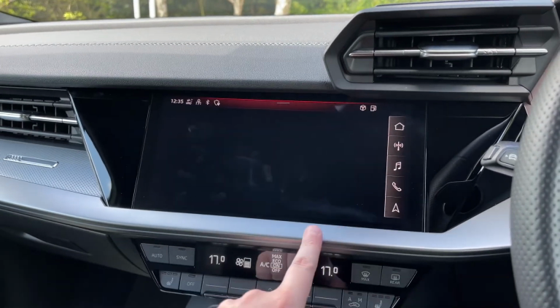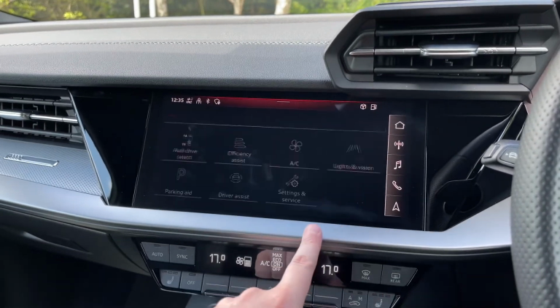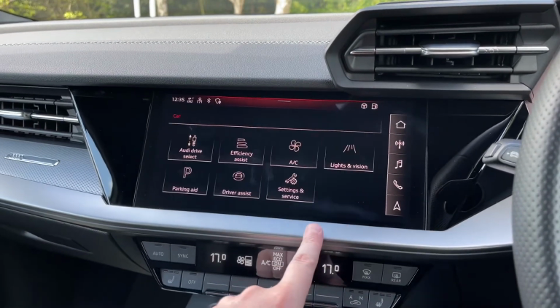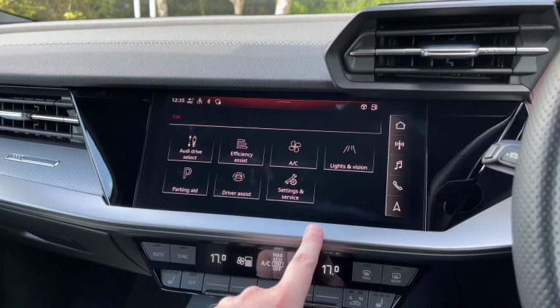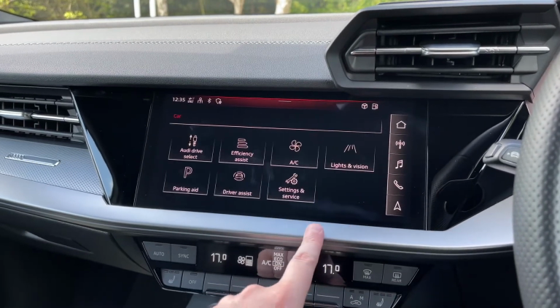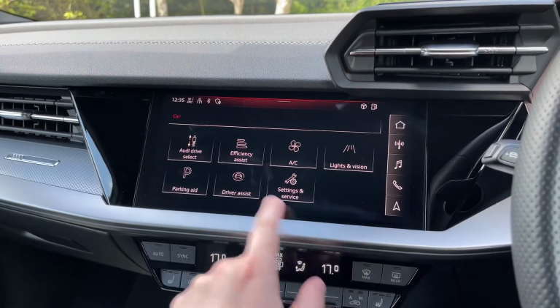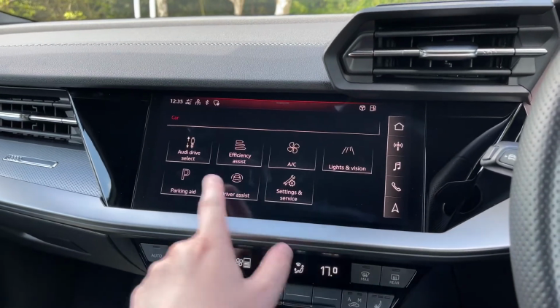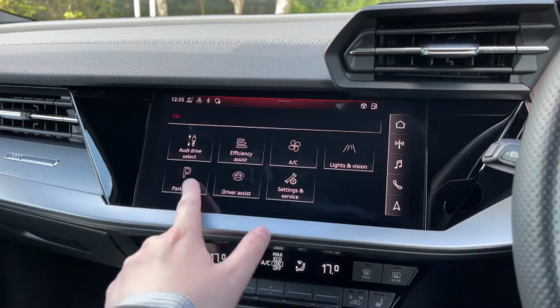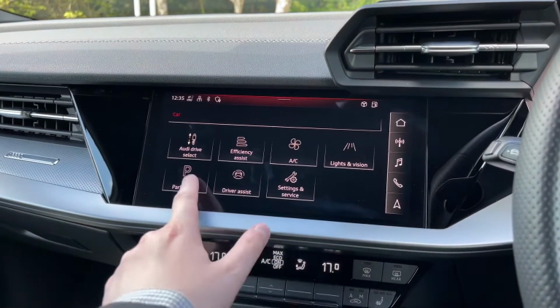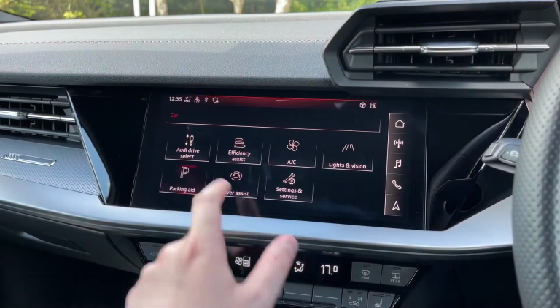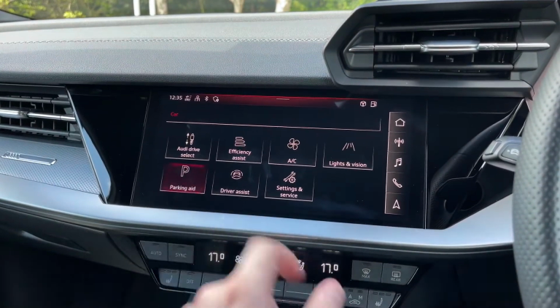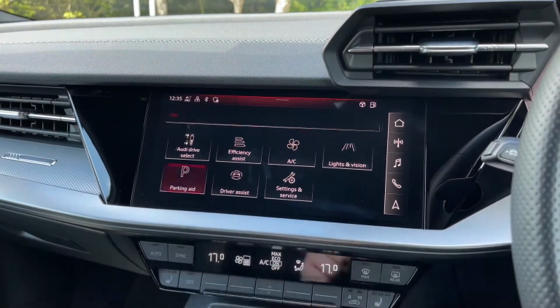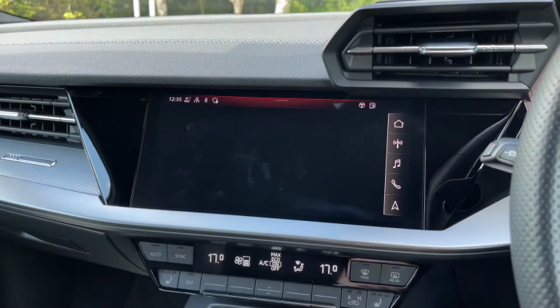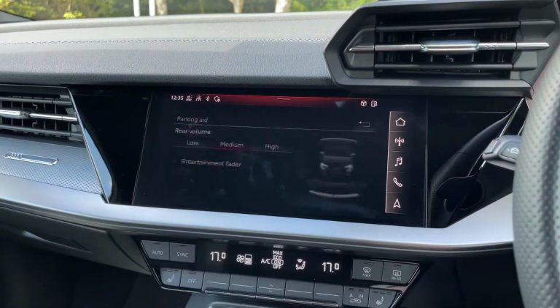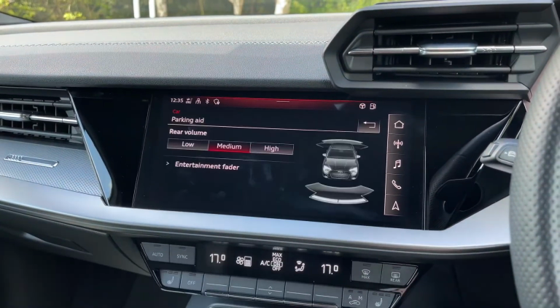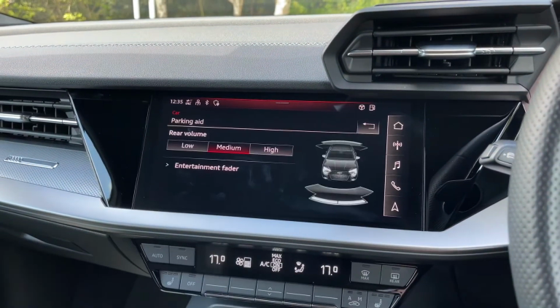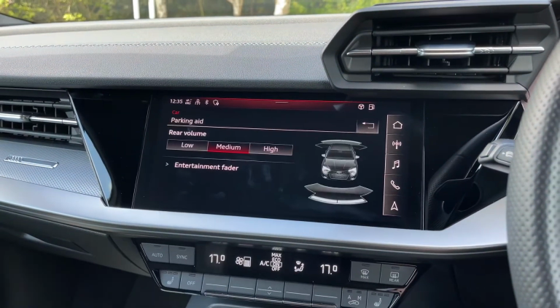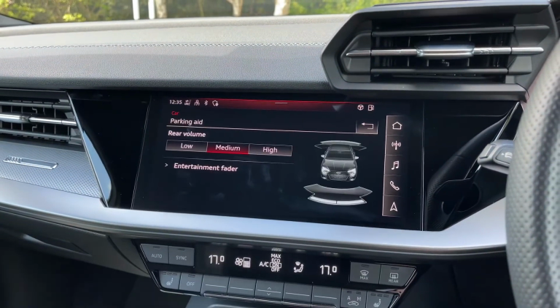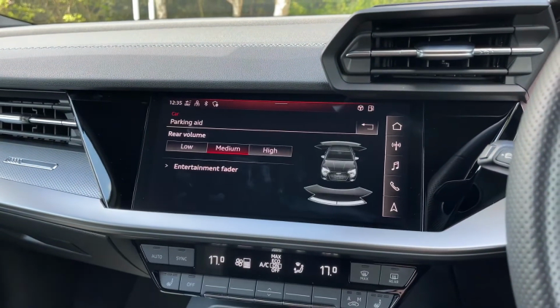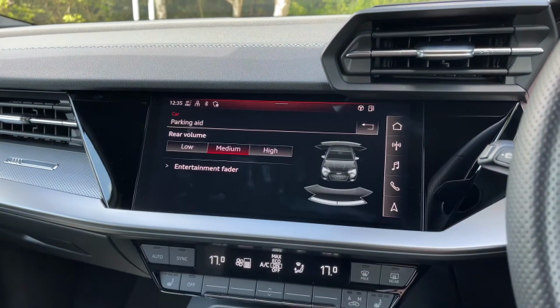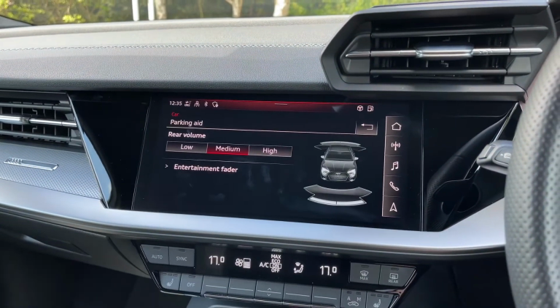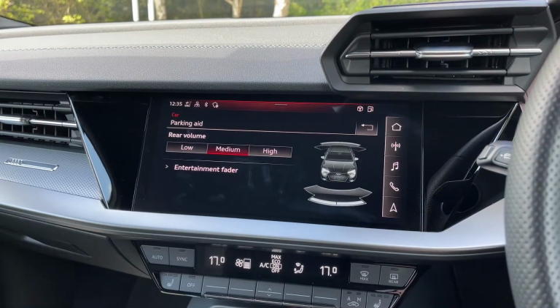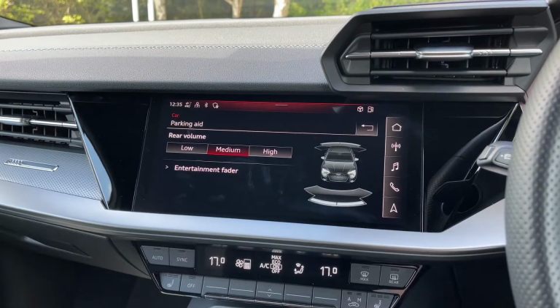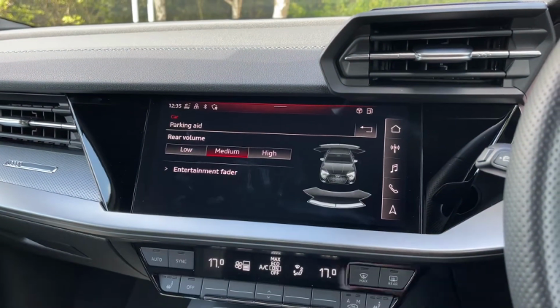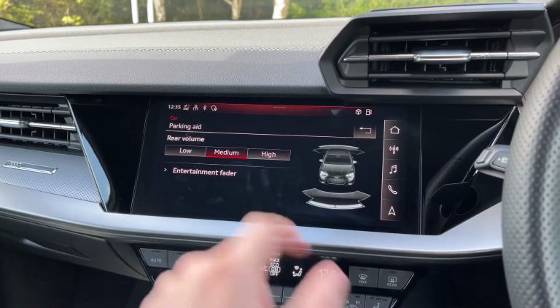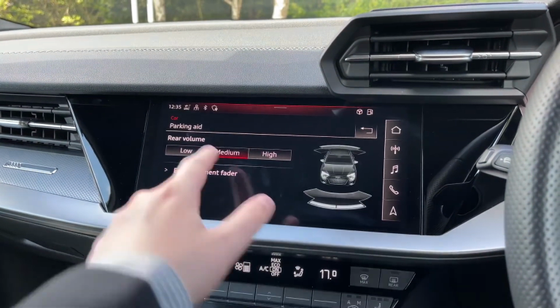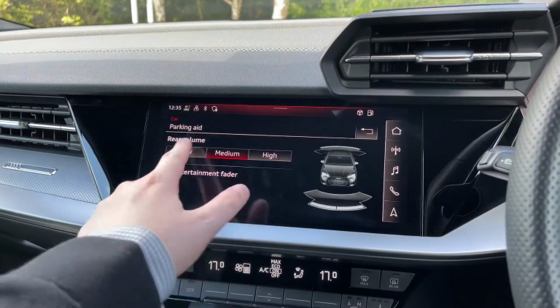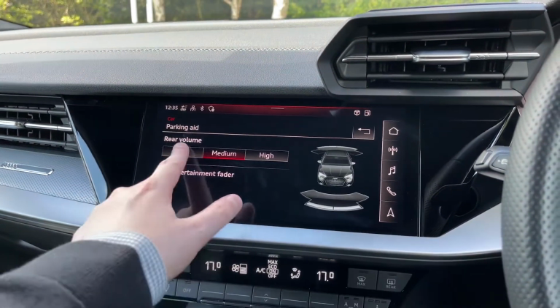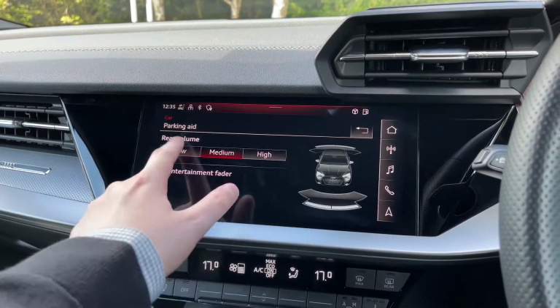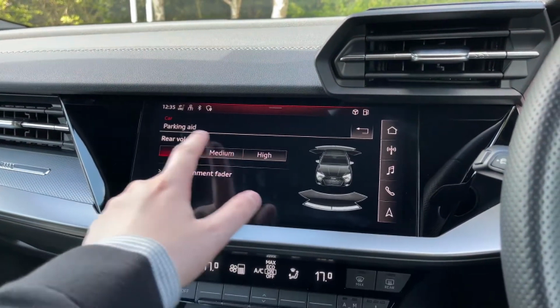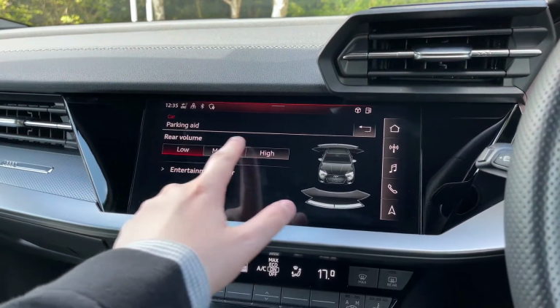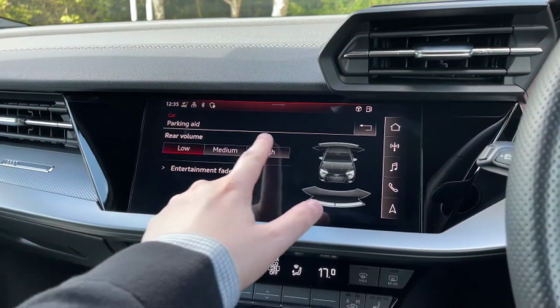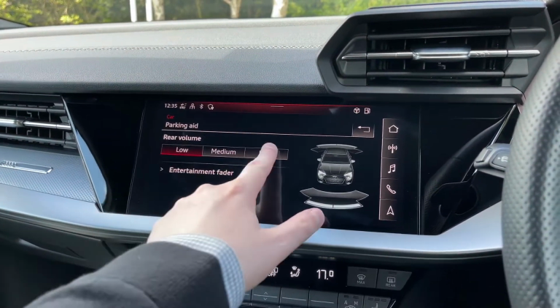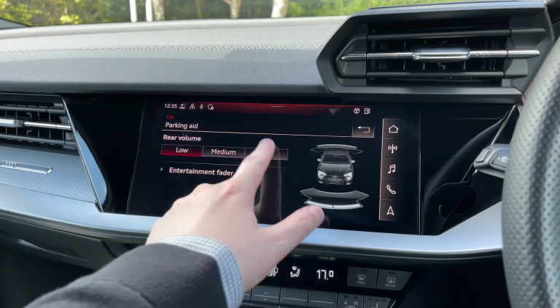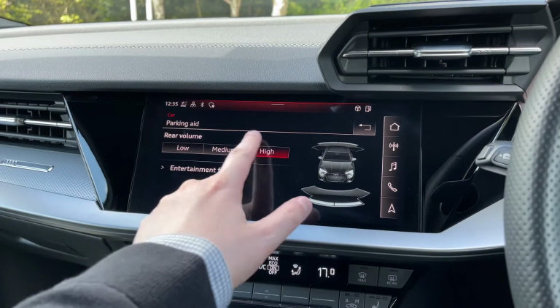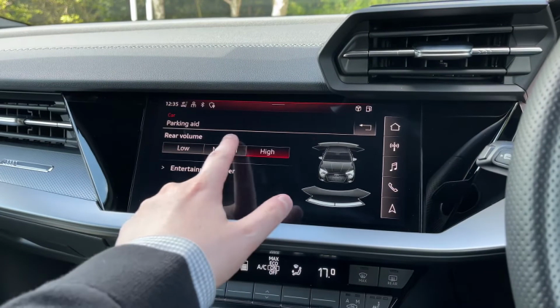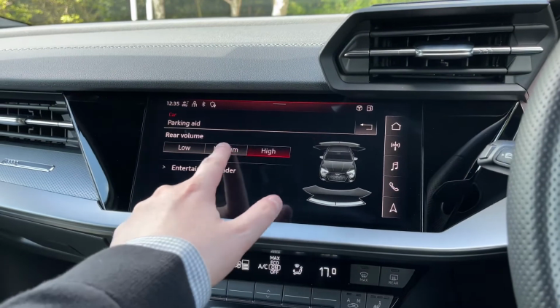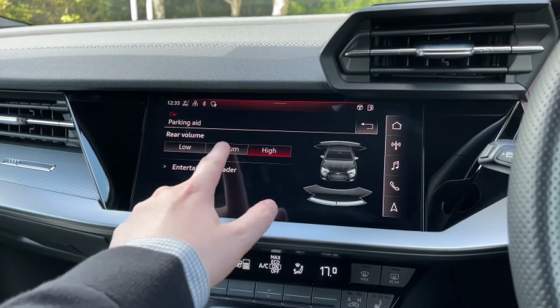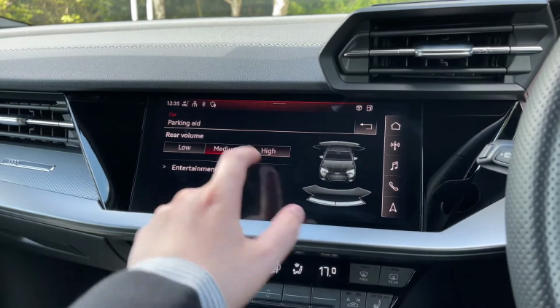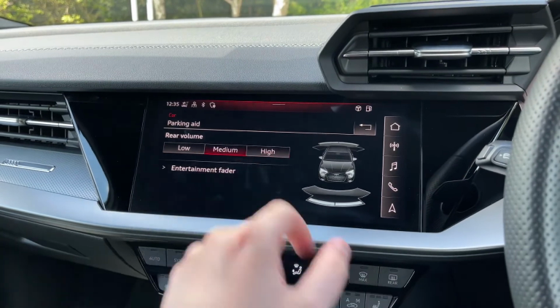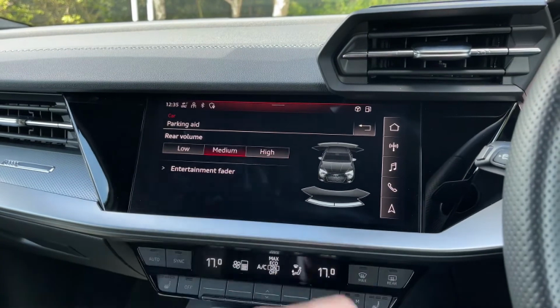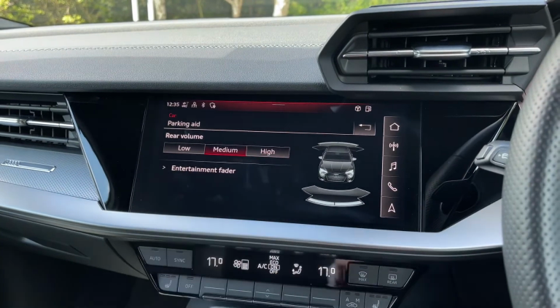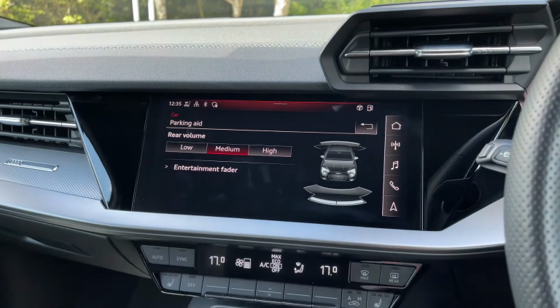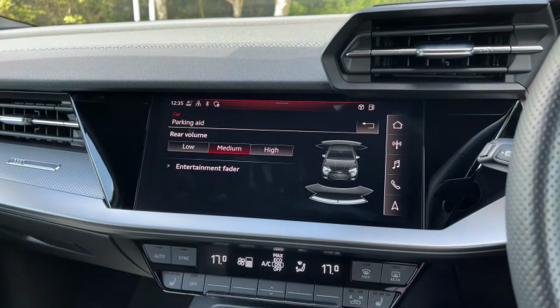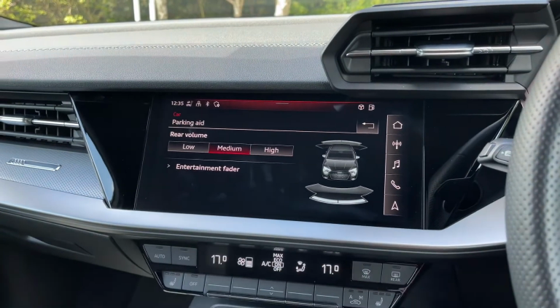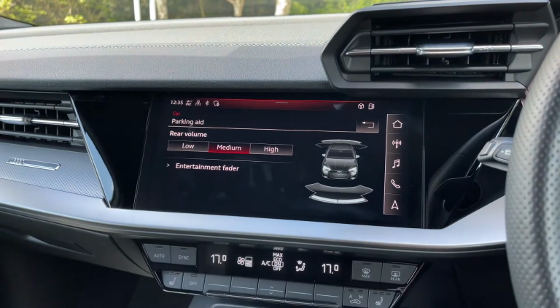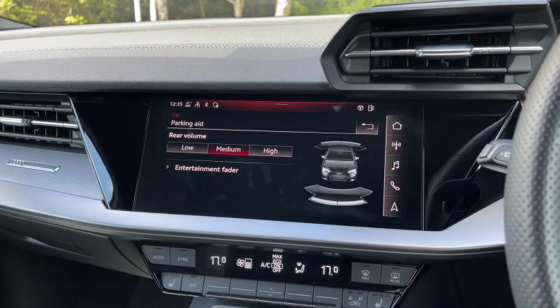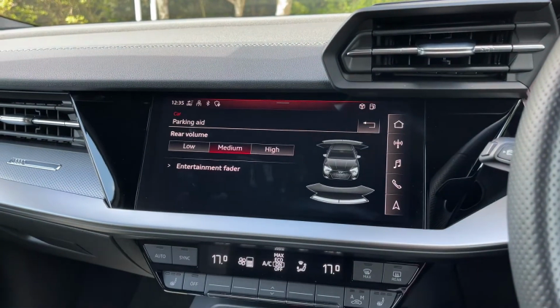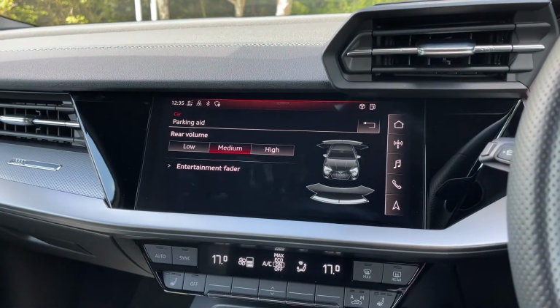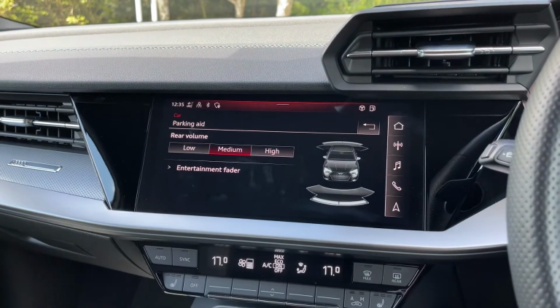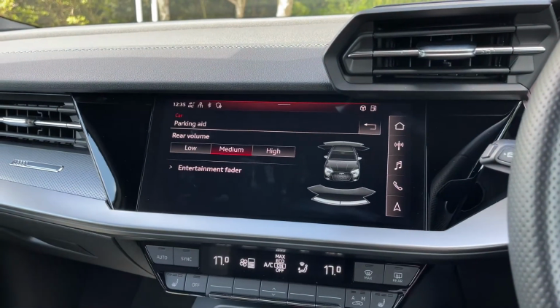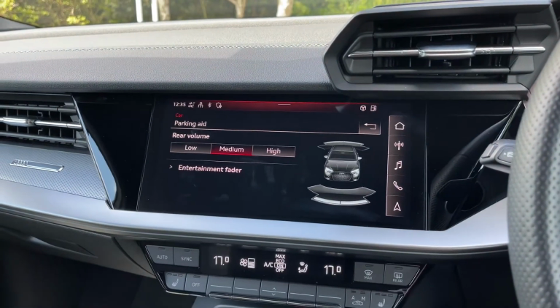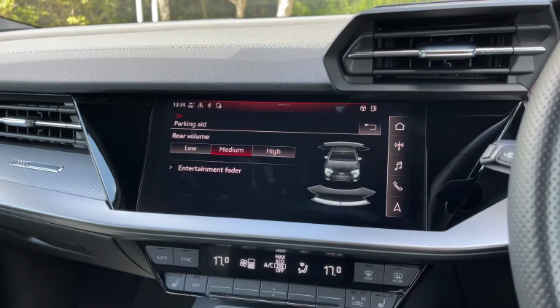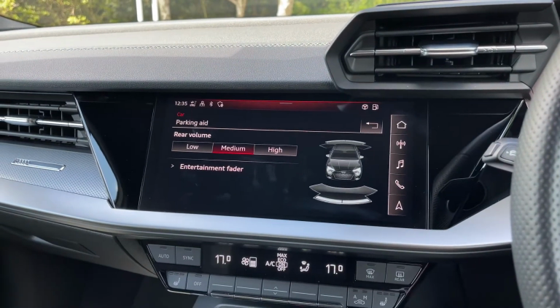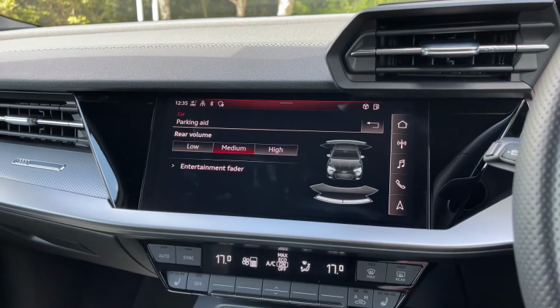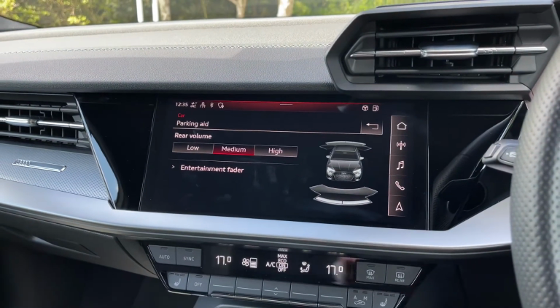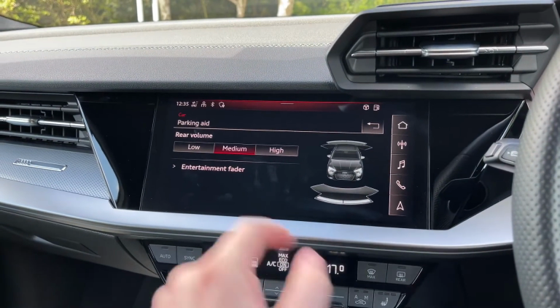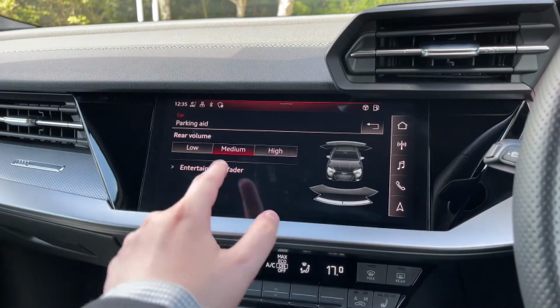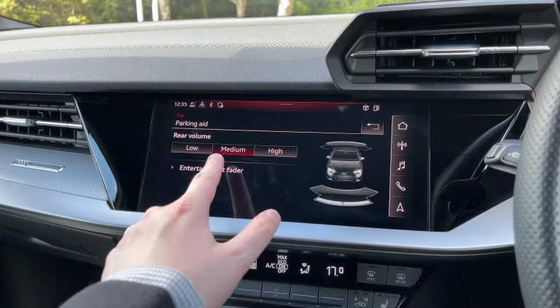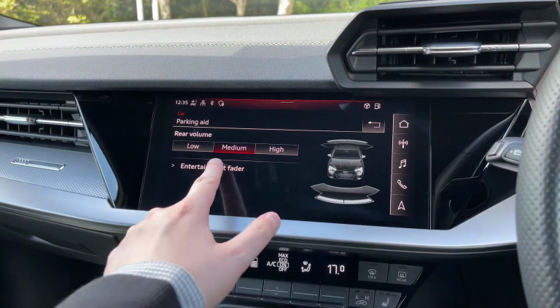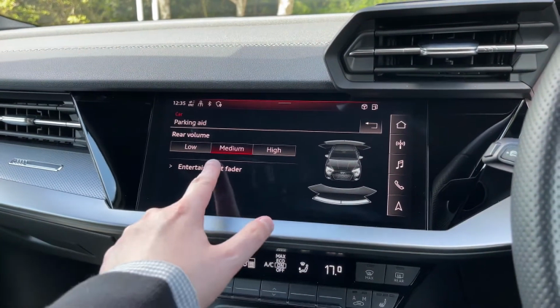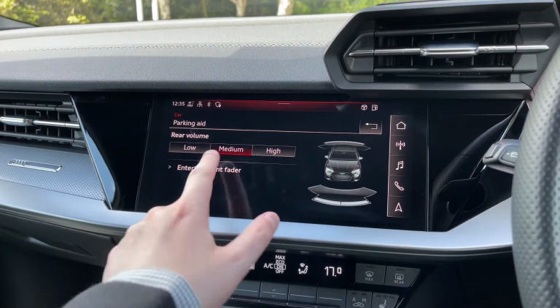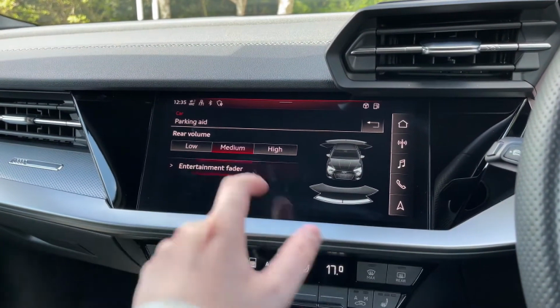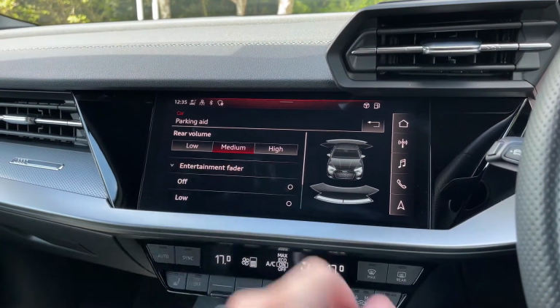Also in the car's menu, we can change the volume for the car's rear parking sensors and also how it interrupts the entertainment.